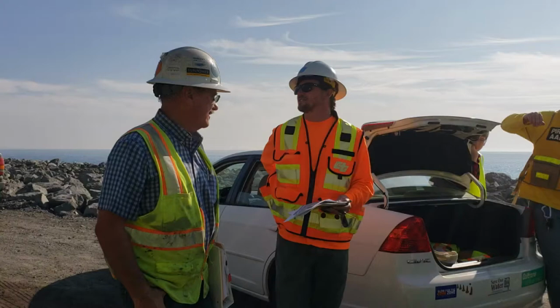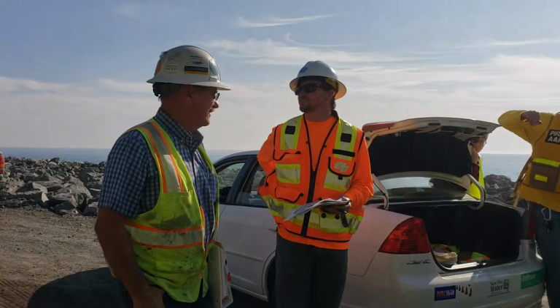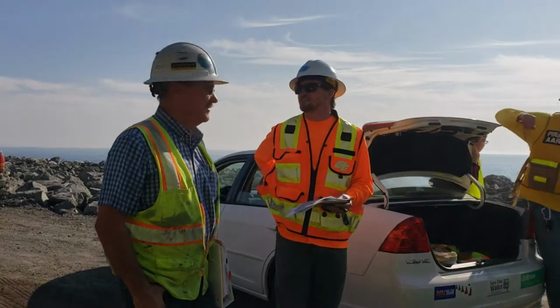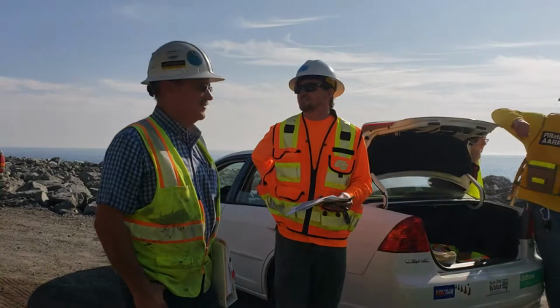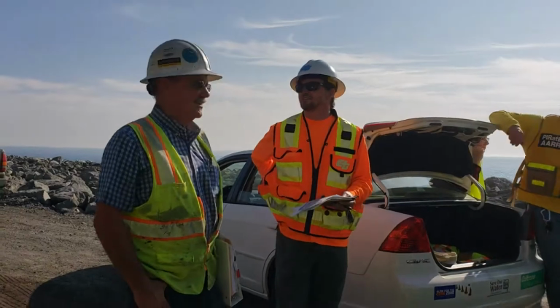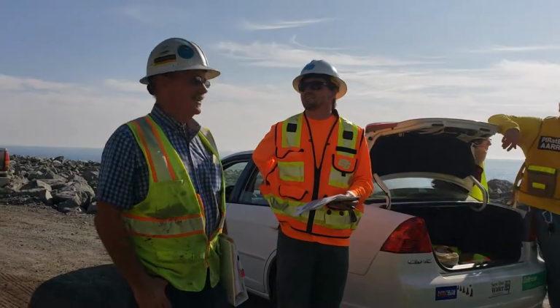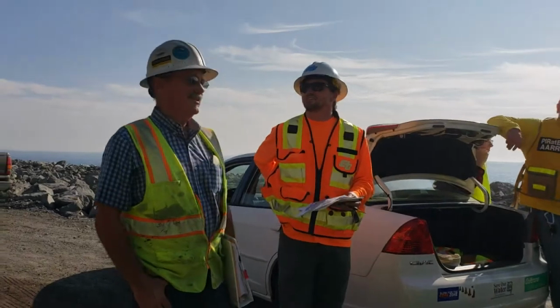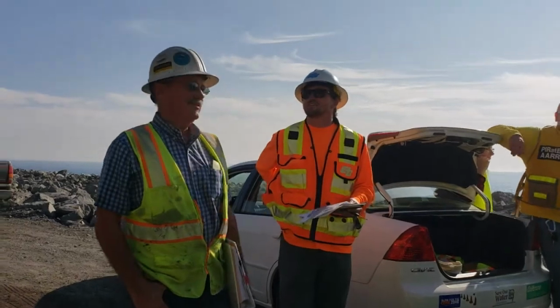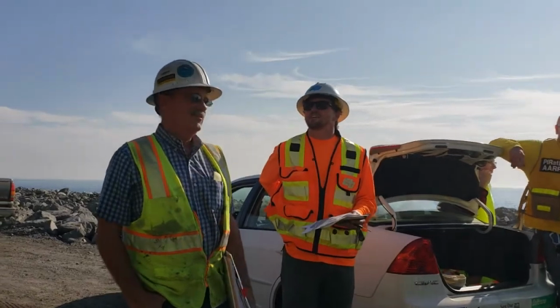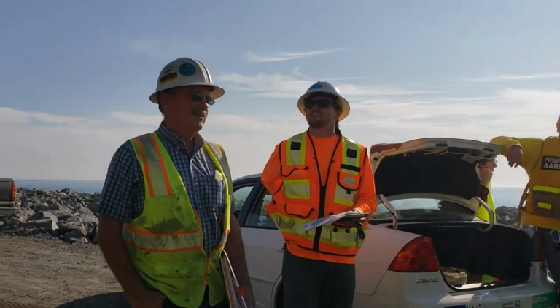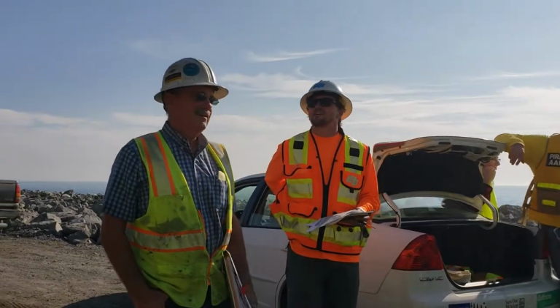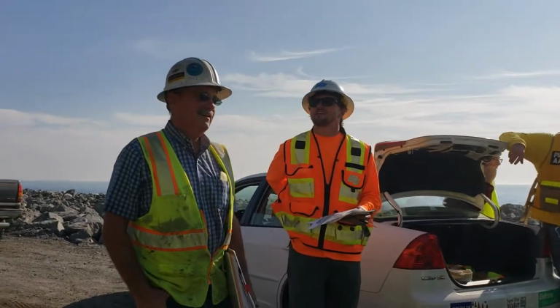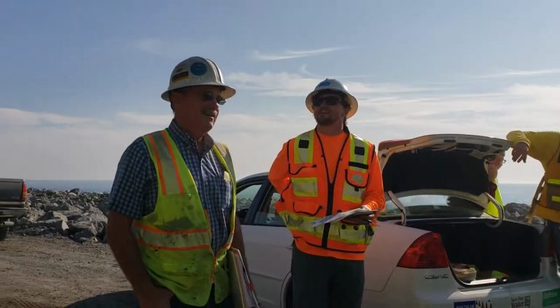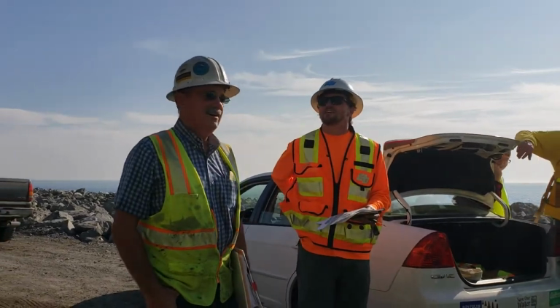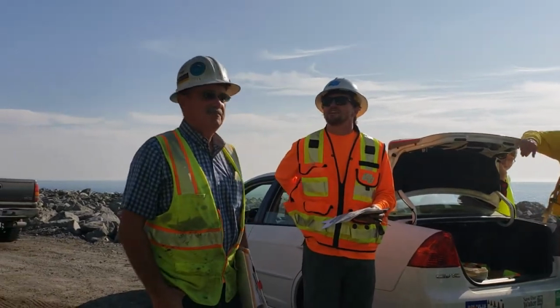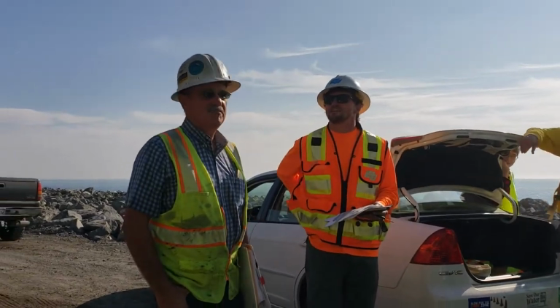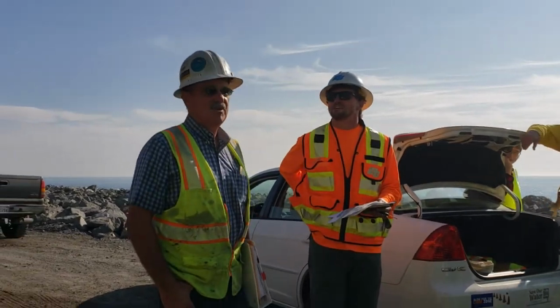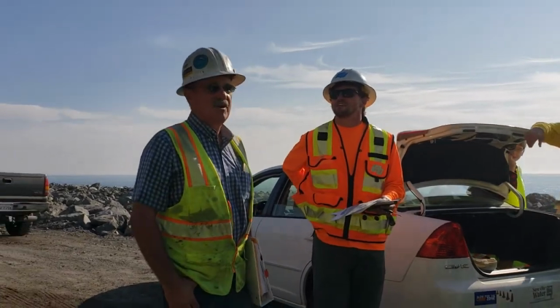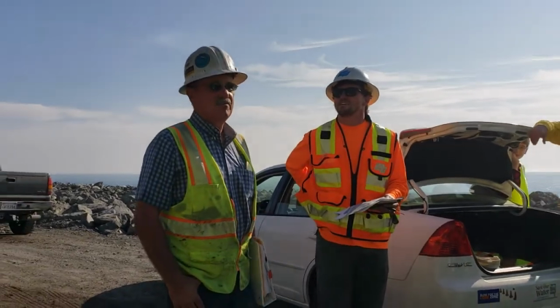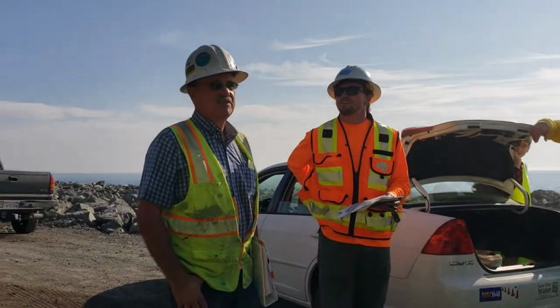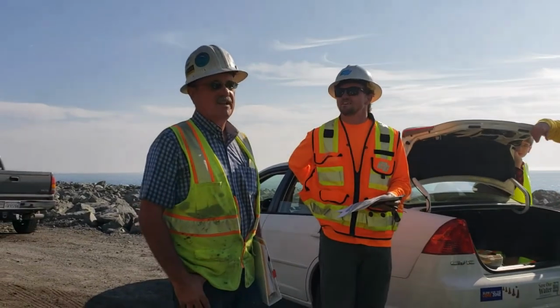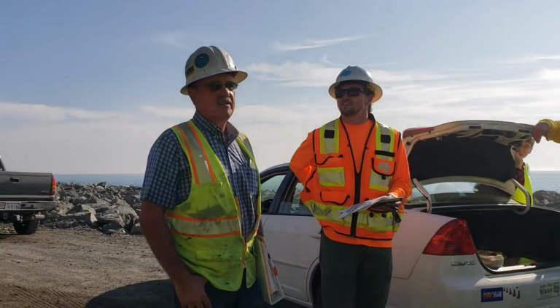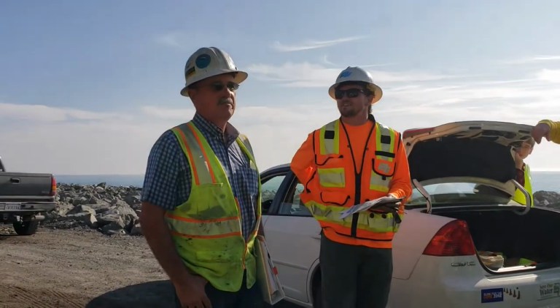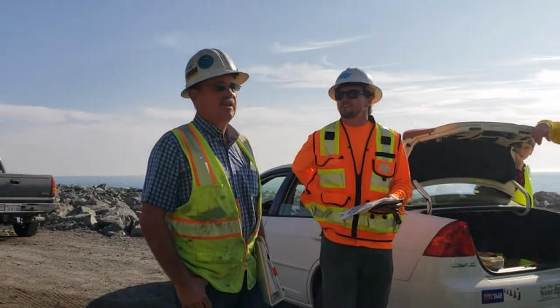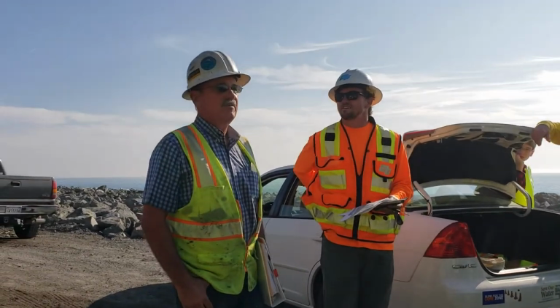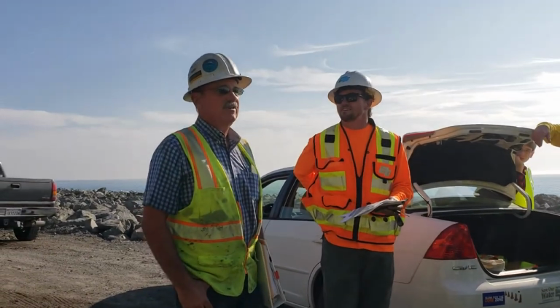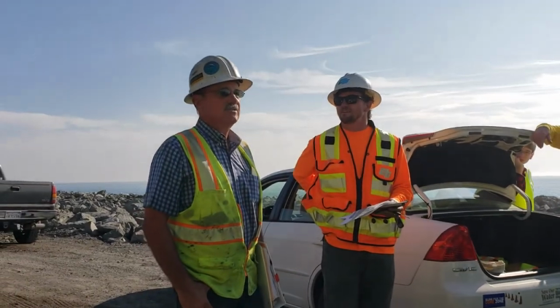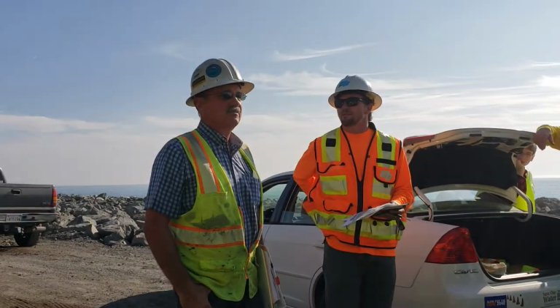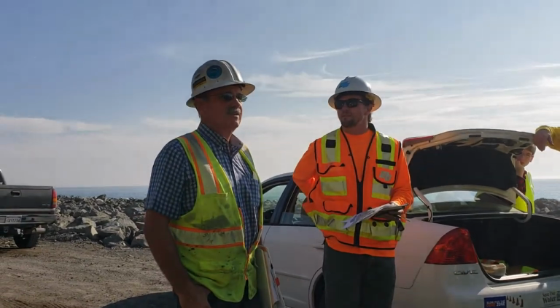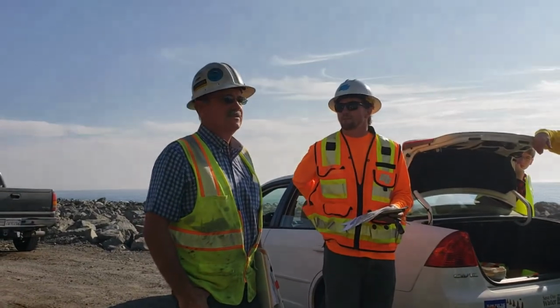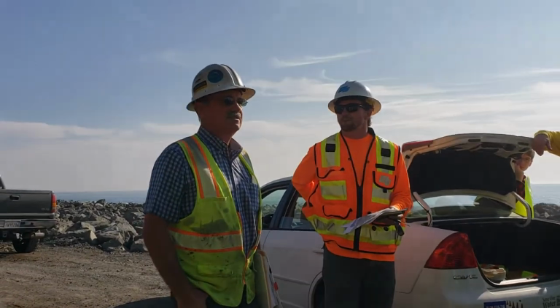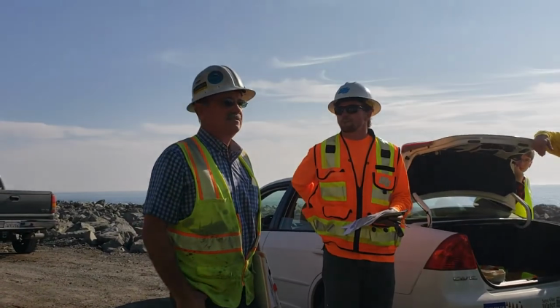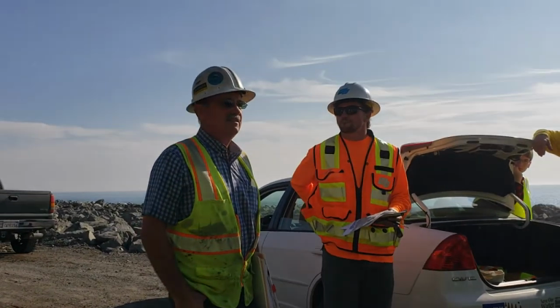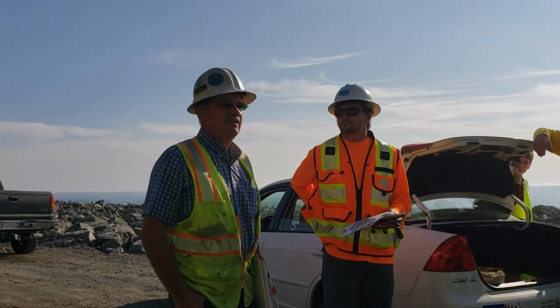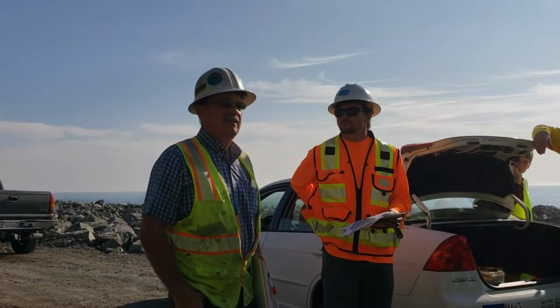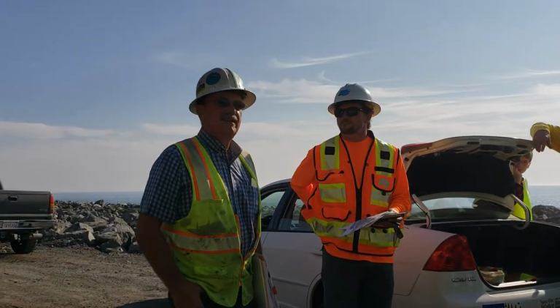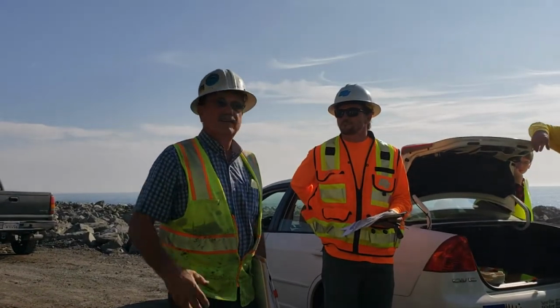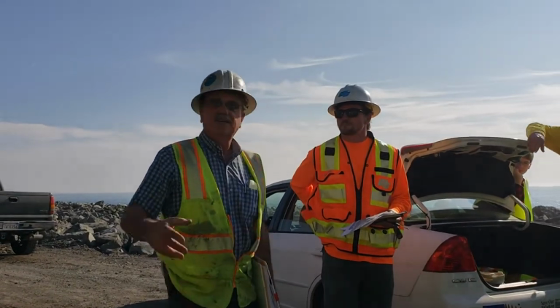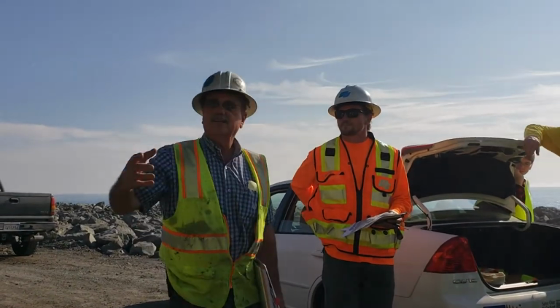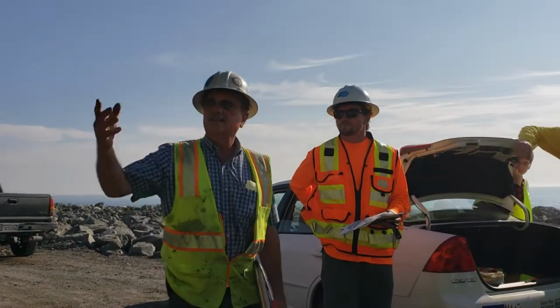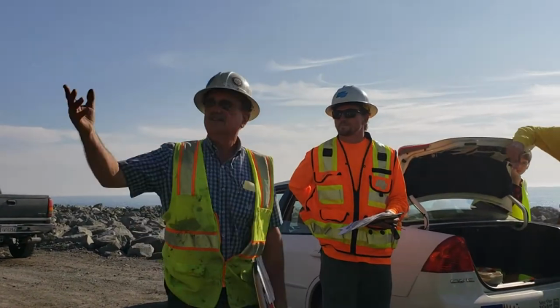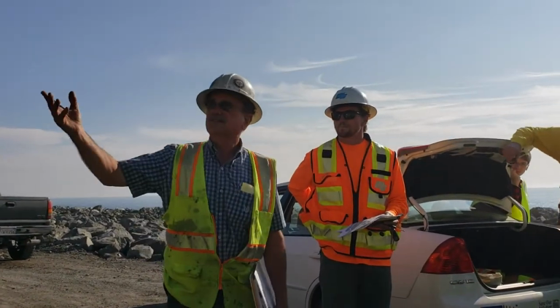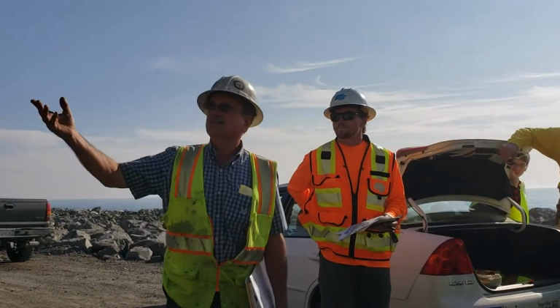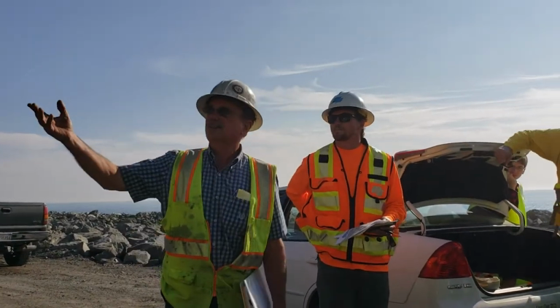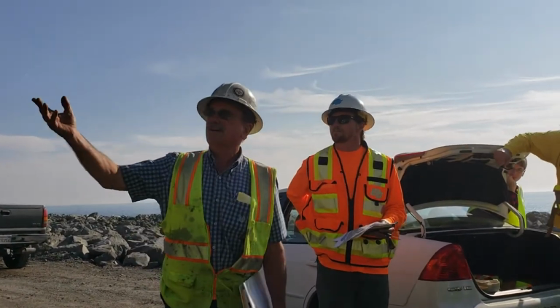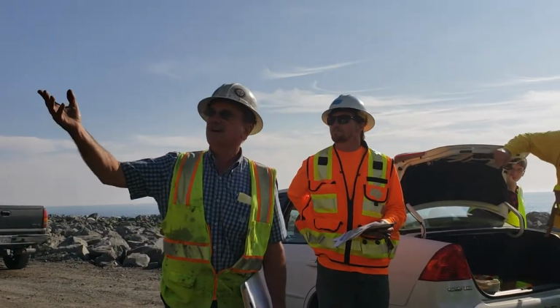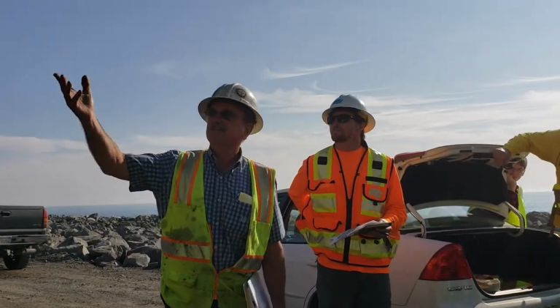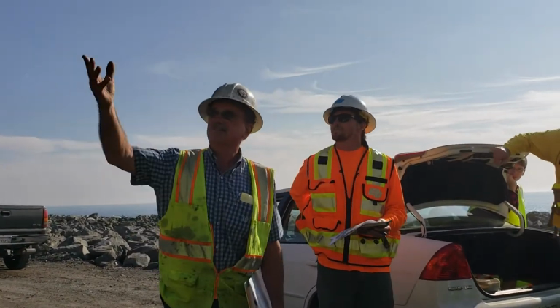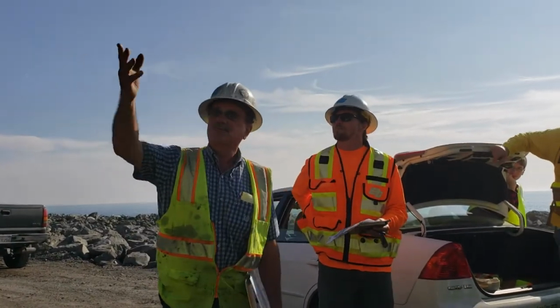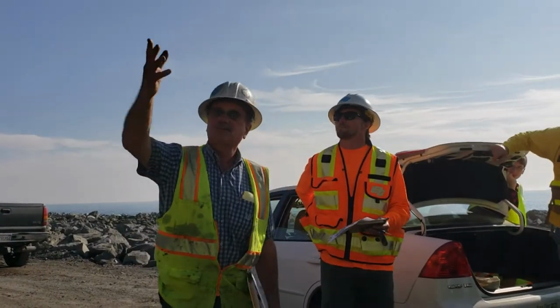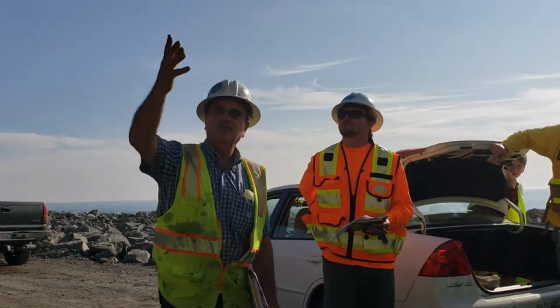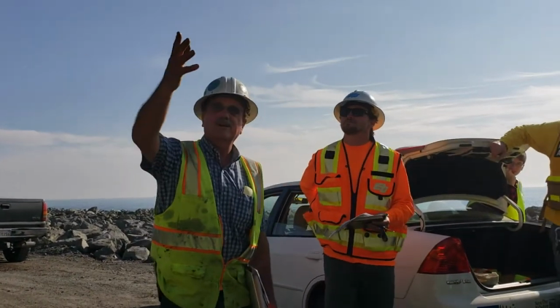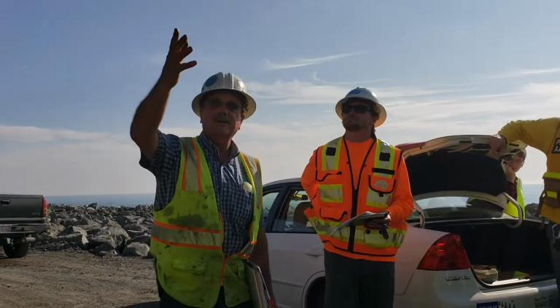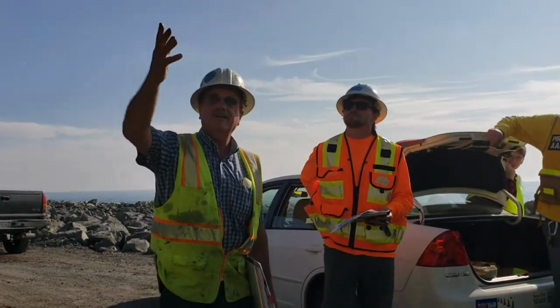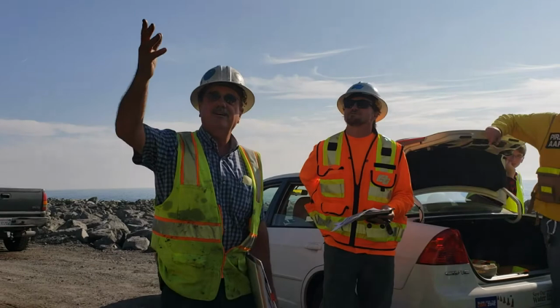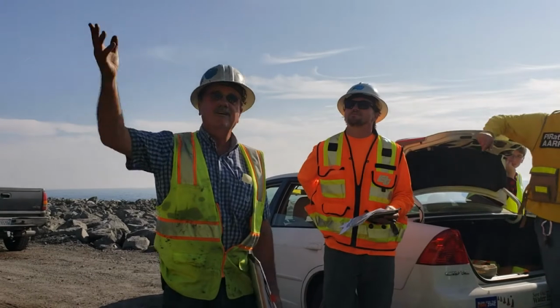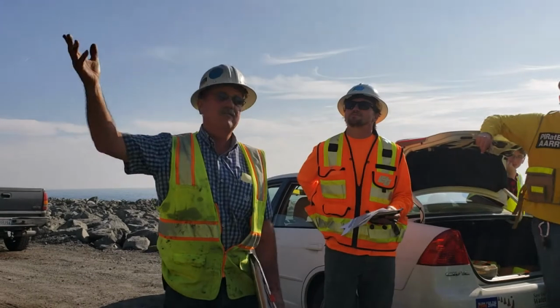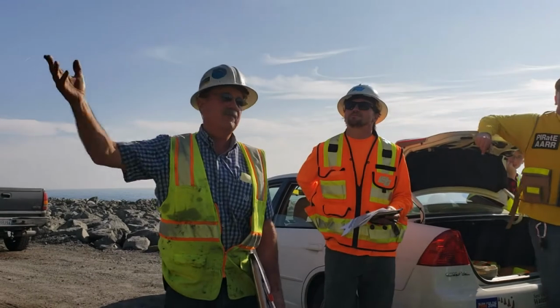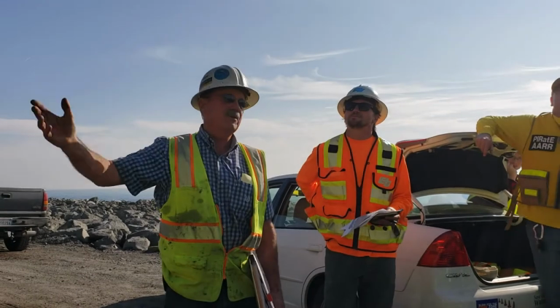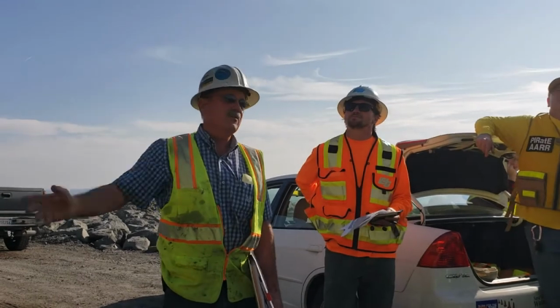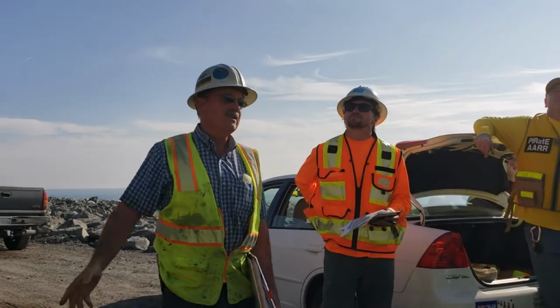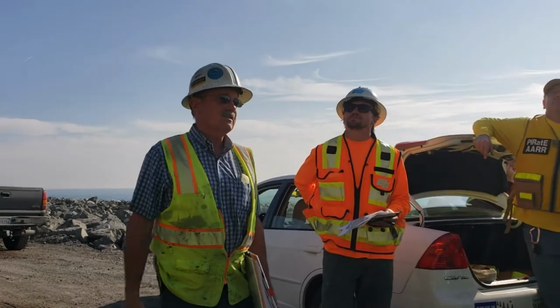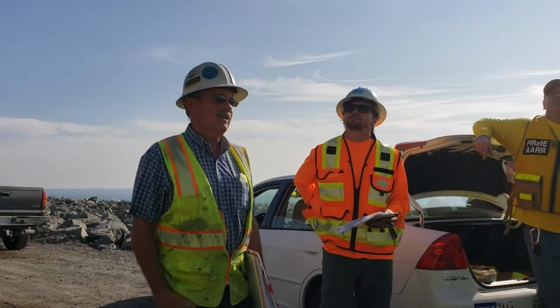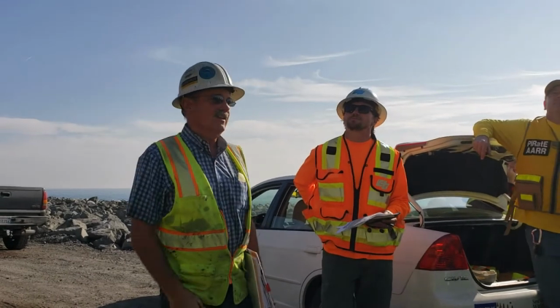Hello, I'm John with J&M Land Restoration and this is the project we're working on here at Mud Creek Slide.